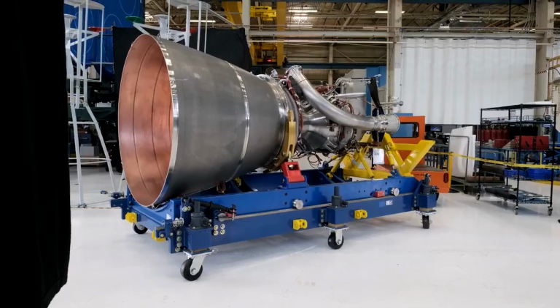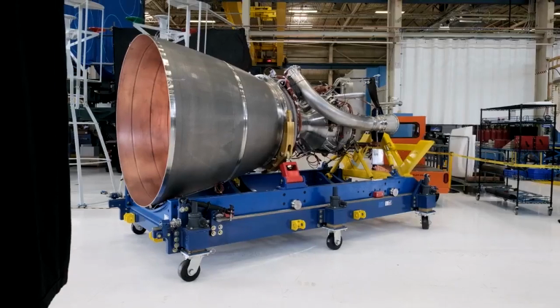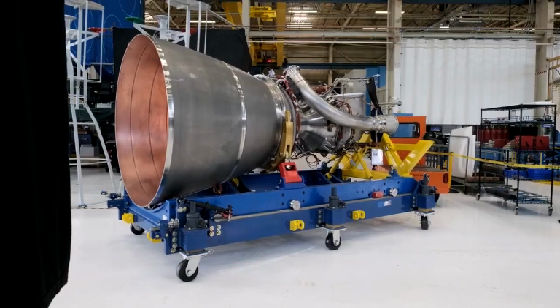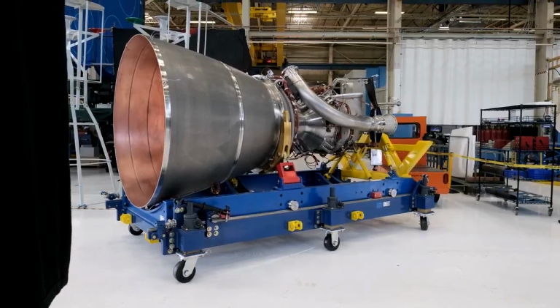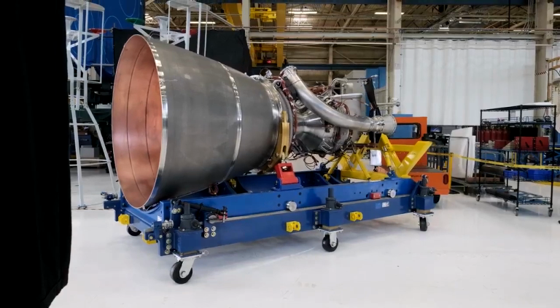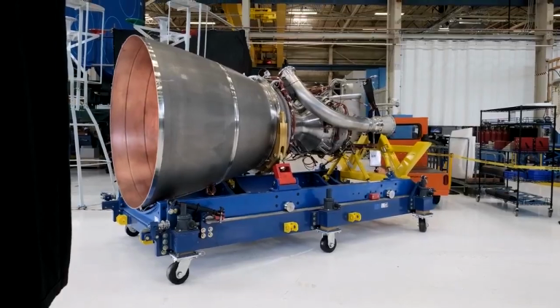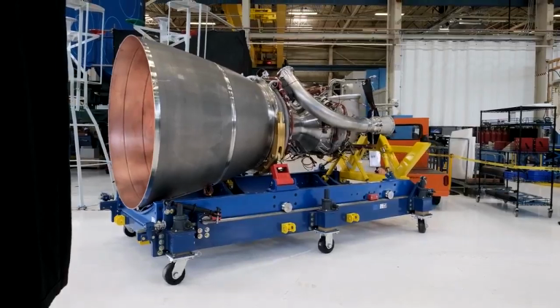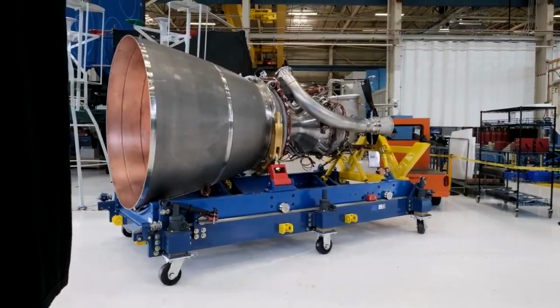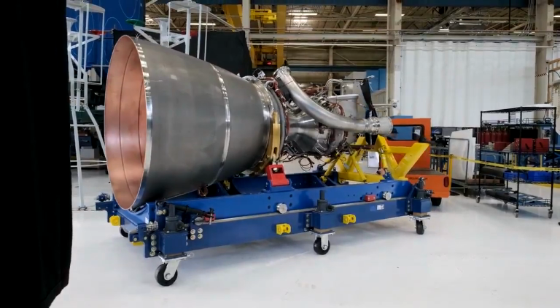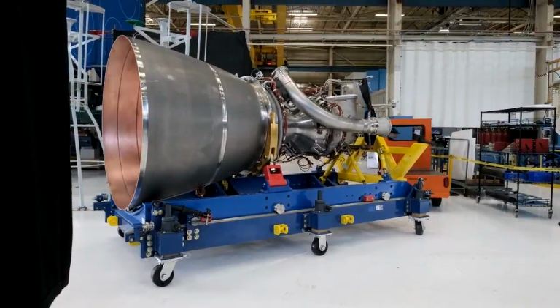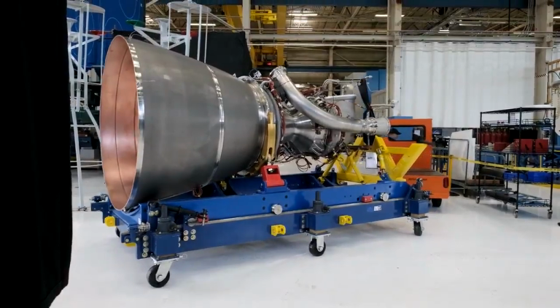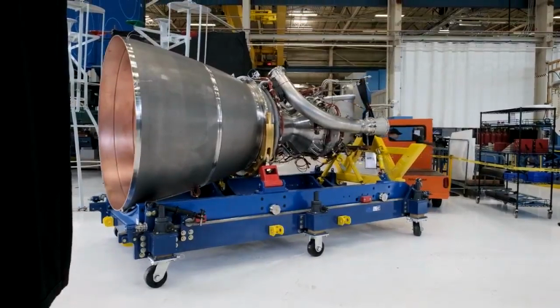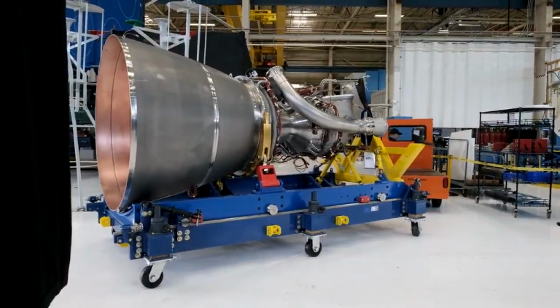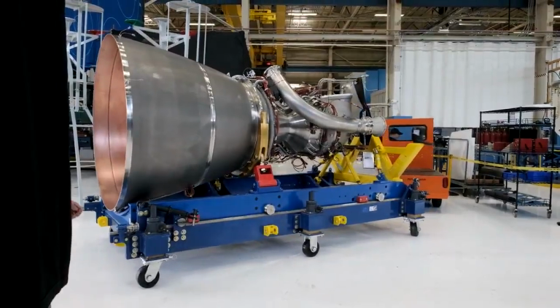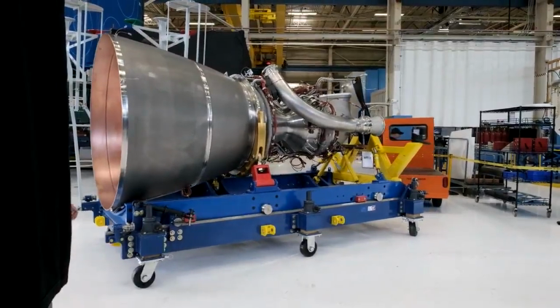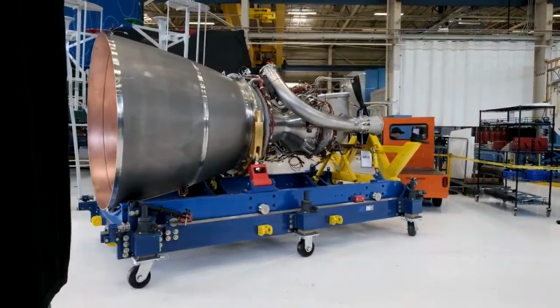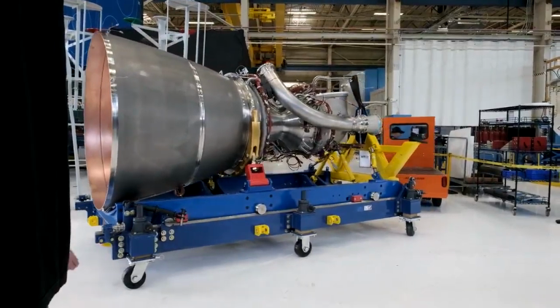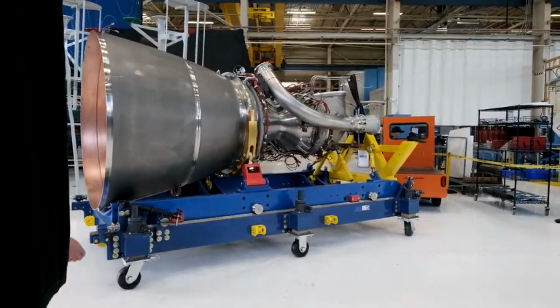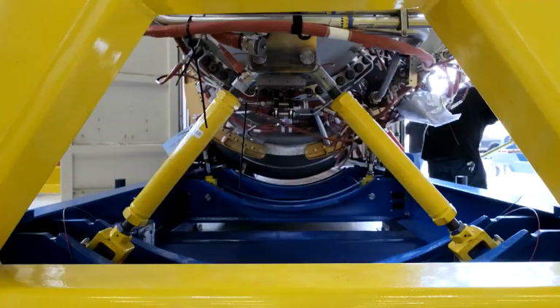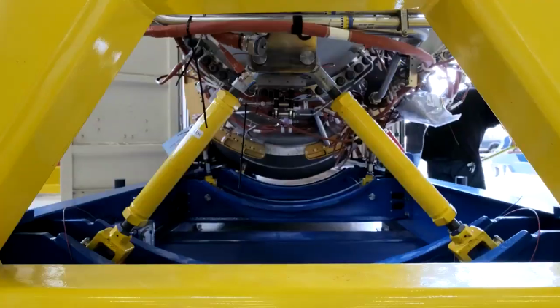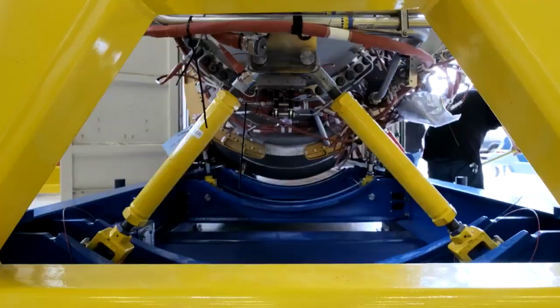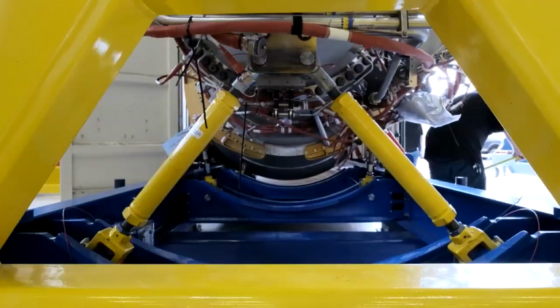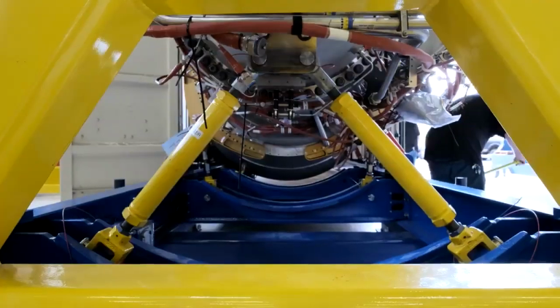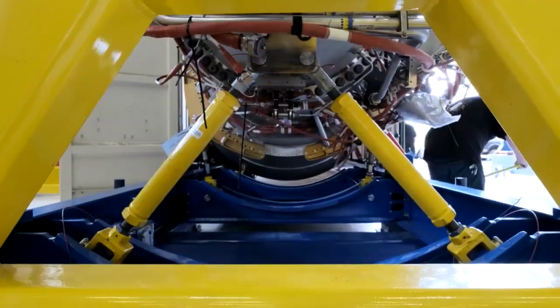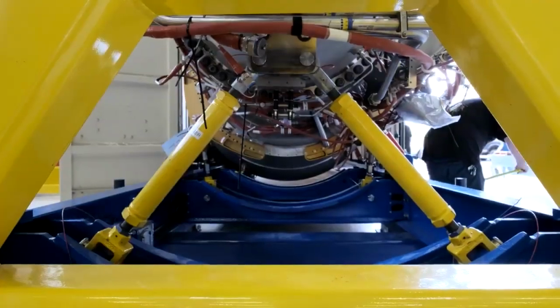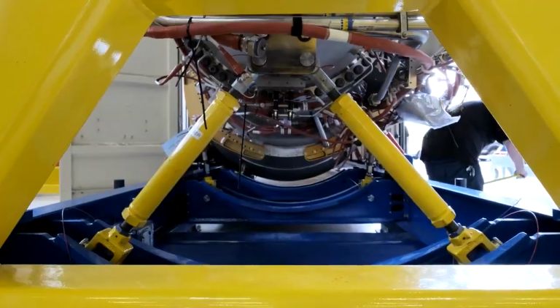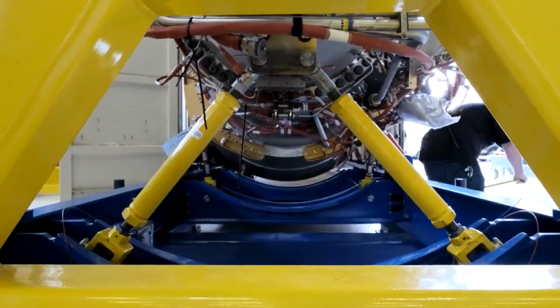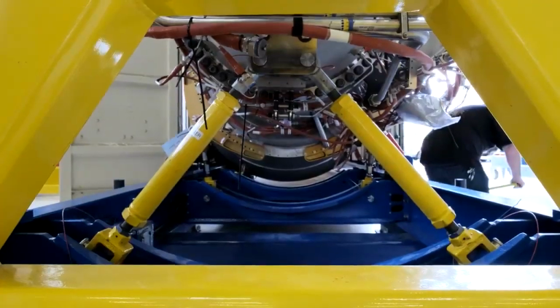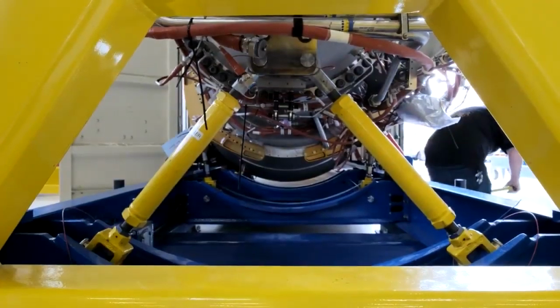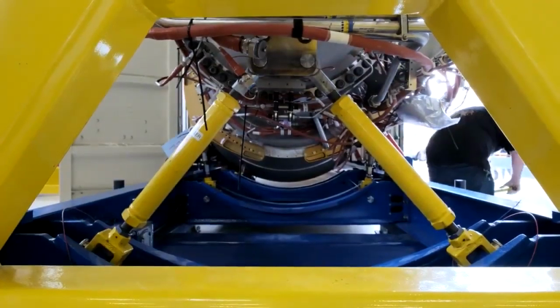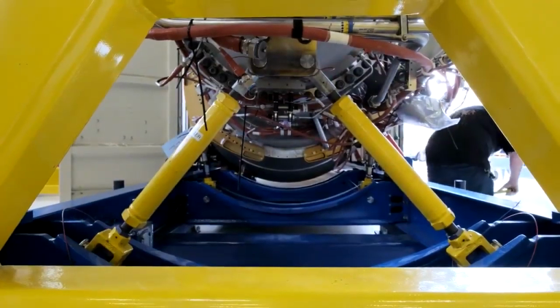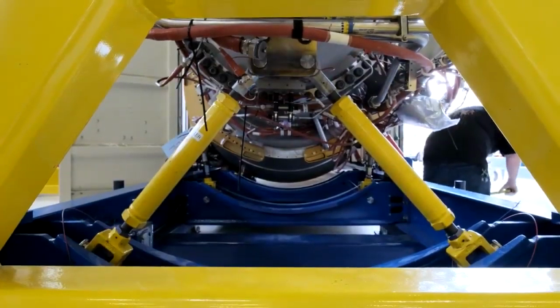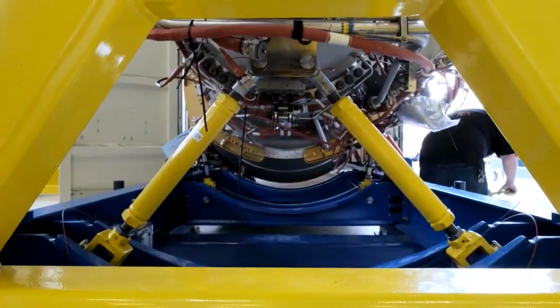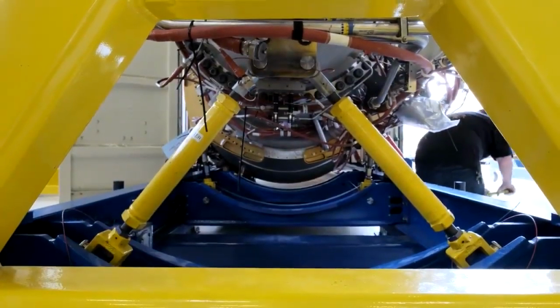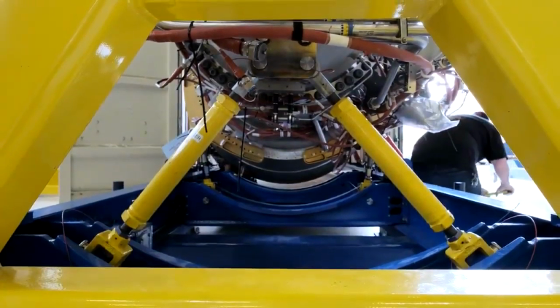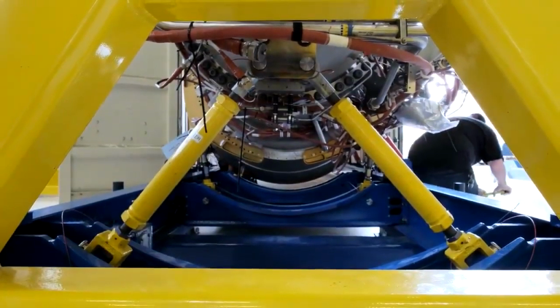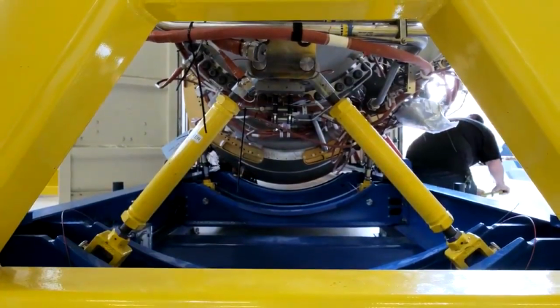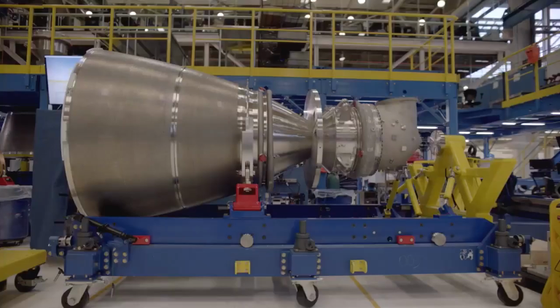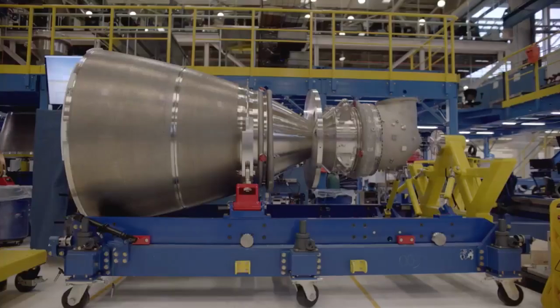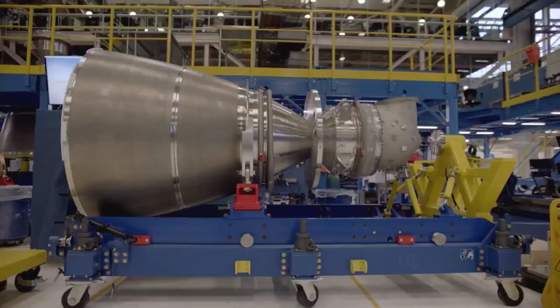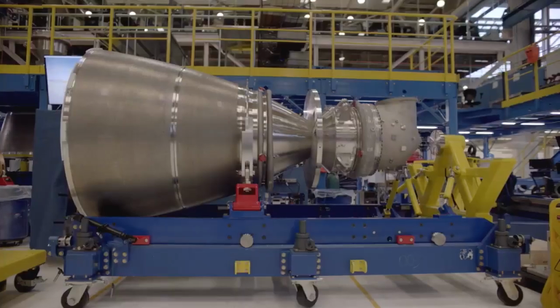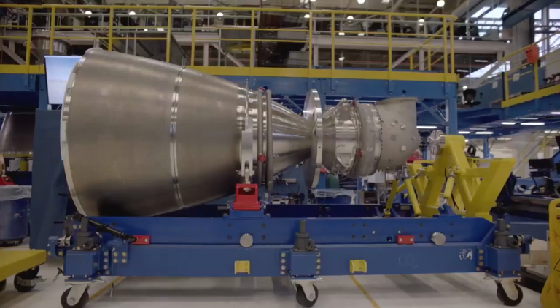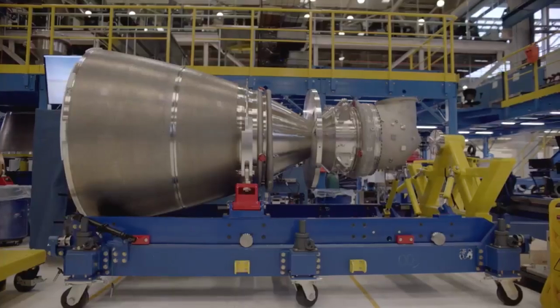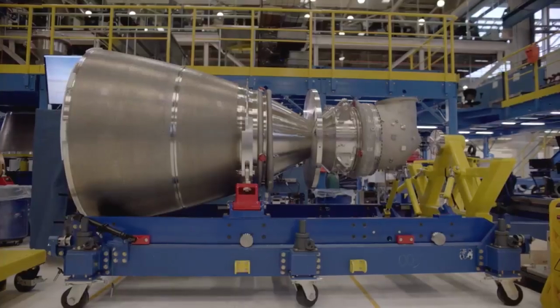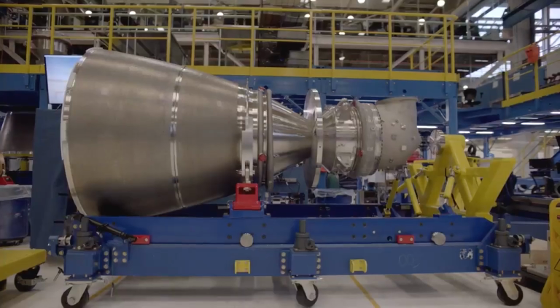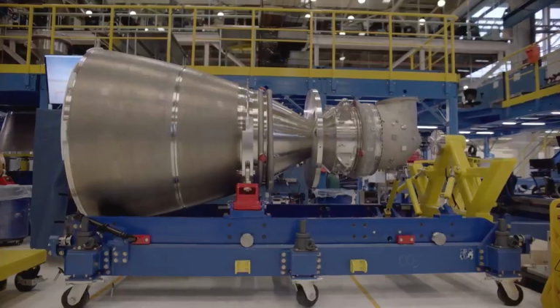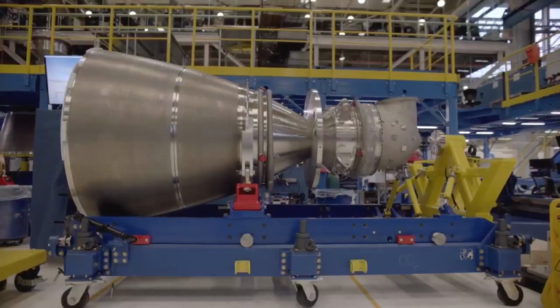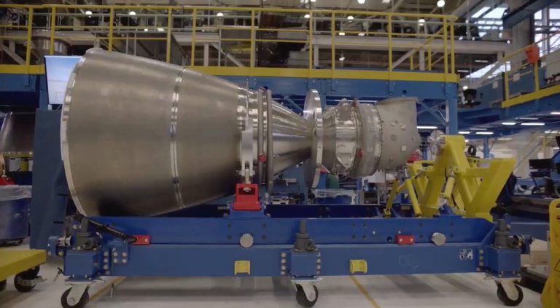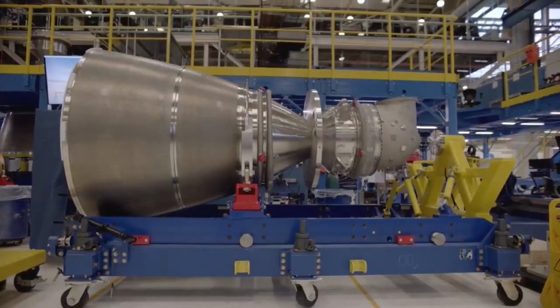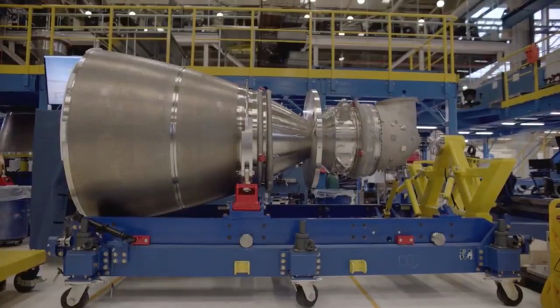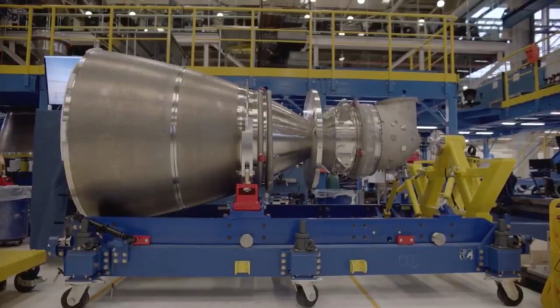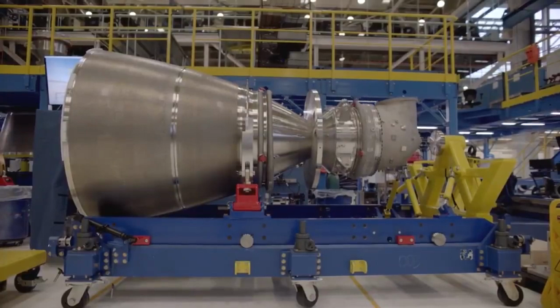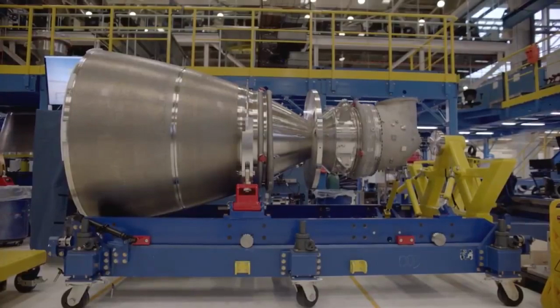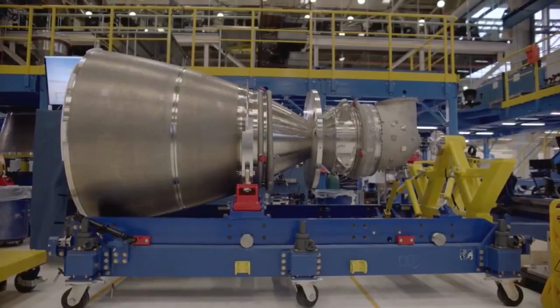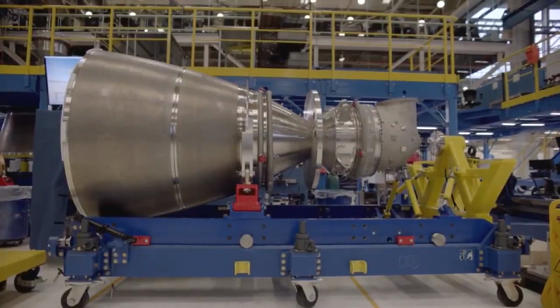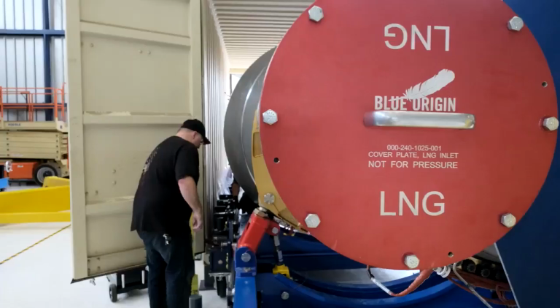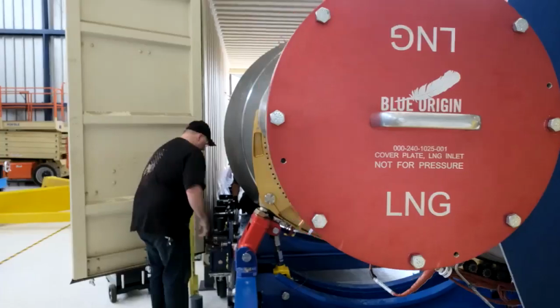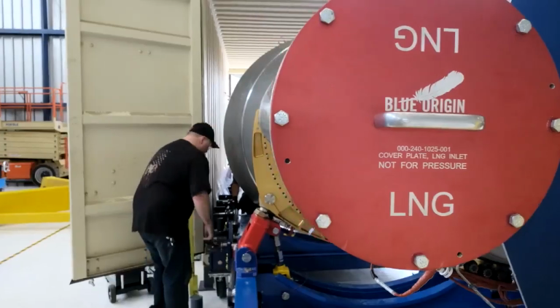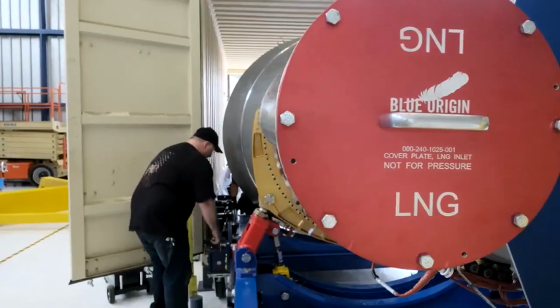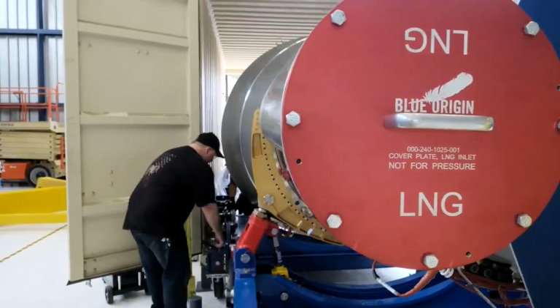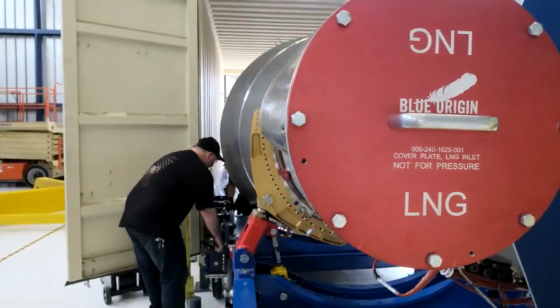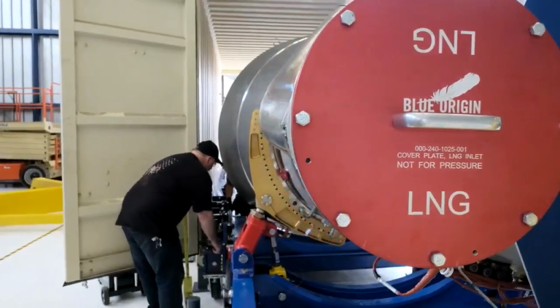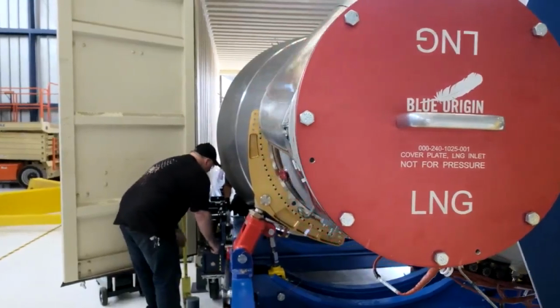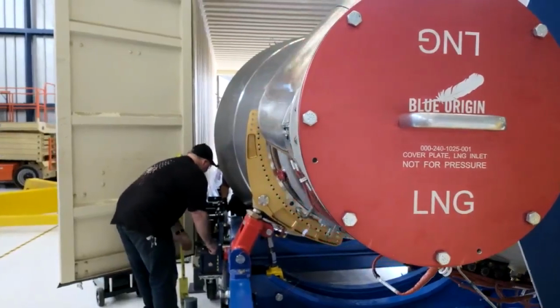We're going to deliver the first two production engines this year. We're also going to qualify two entire engines through the life cycle test.